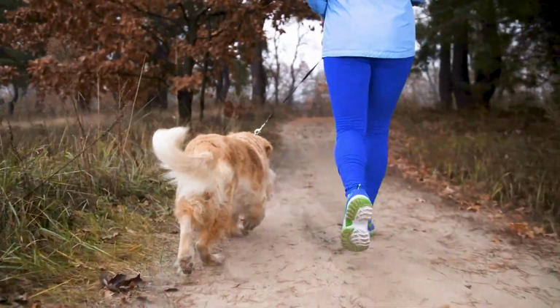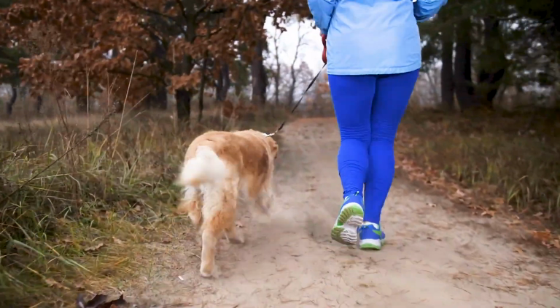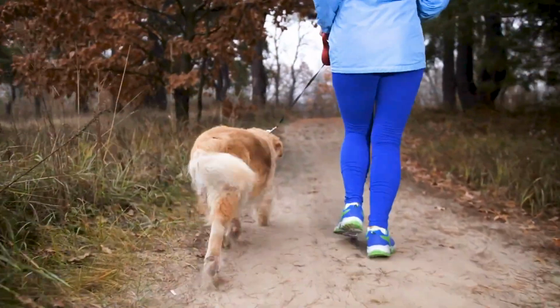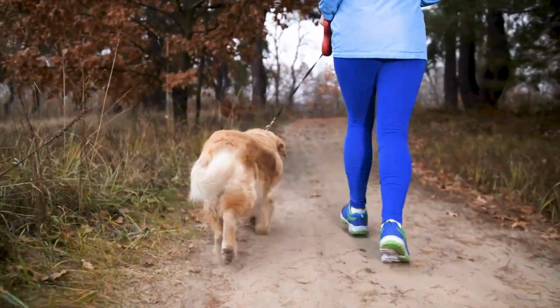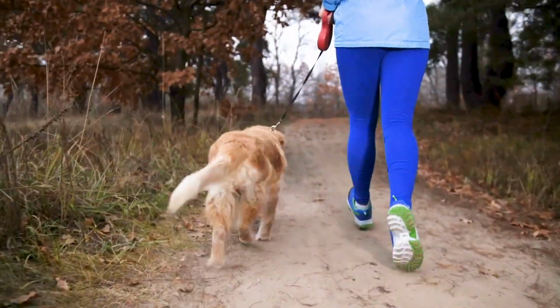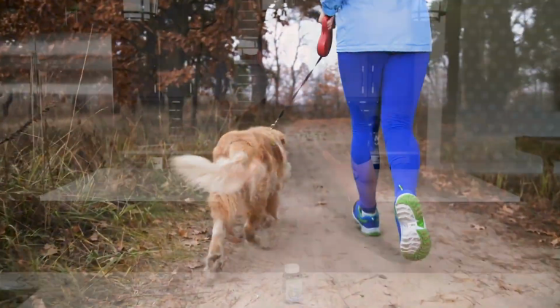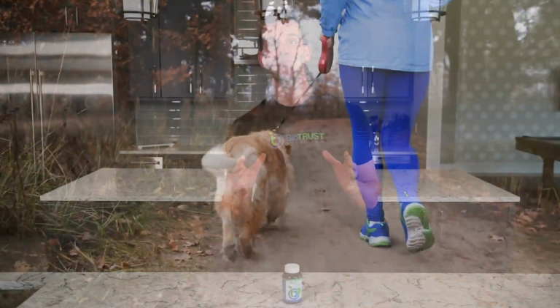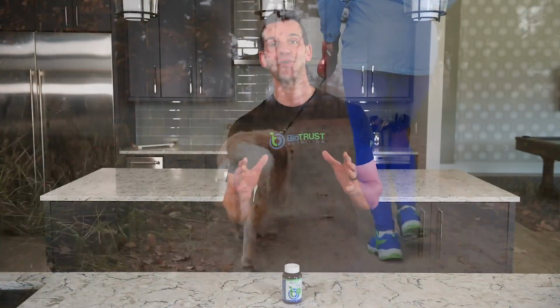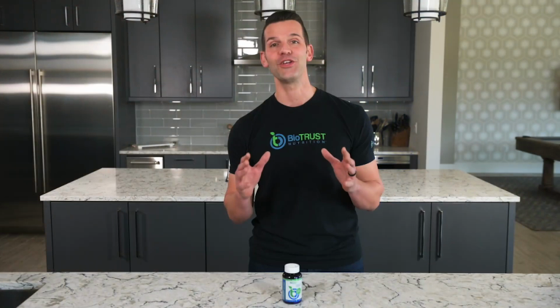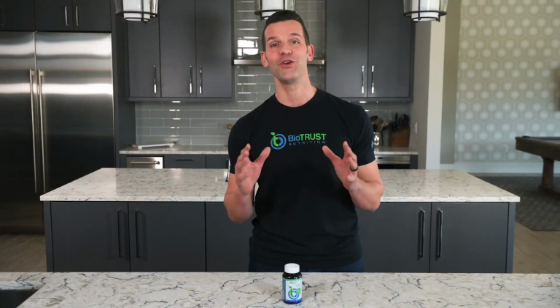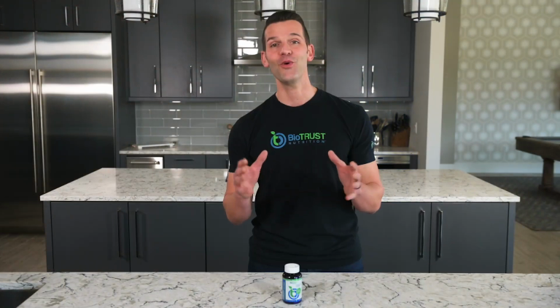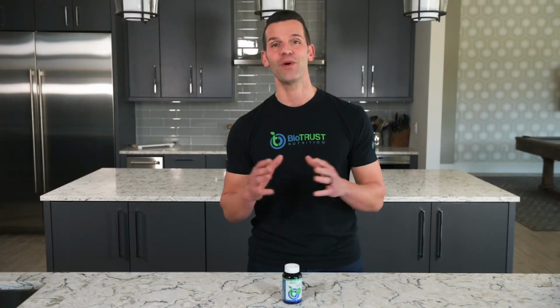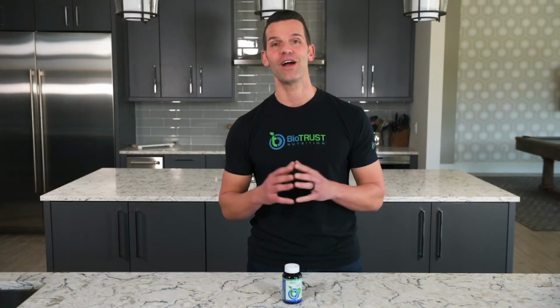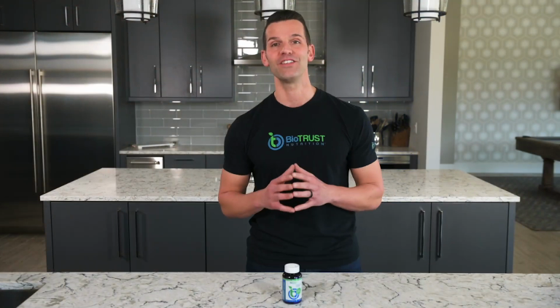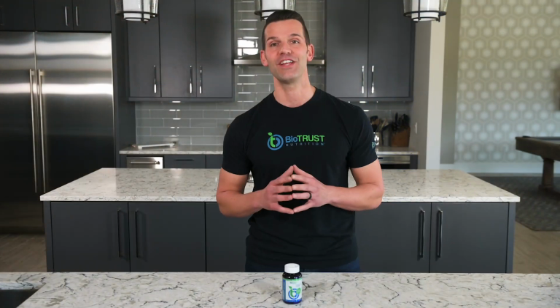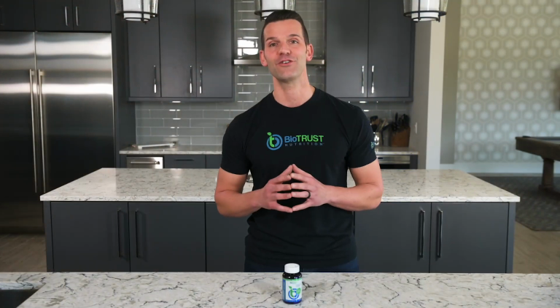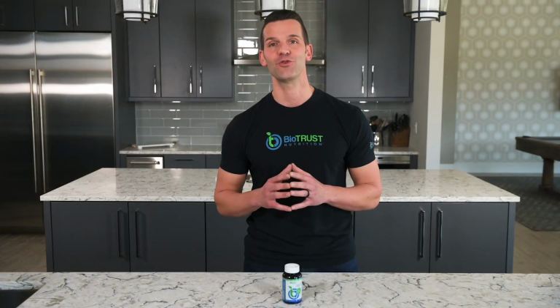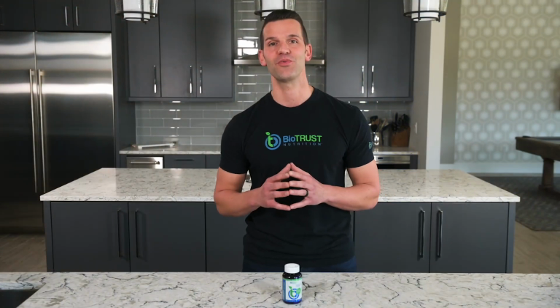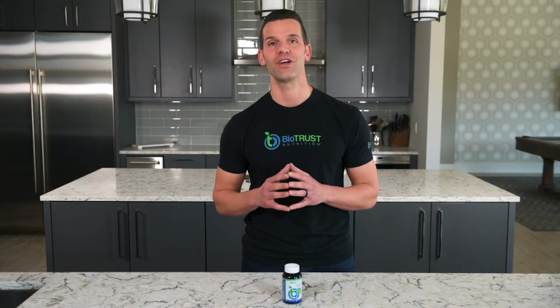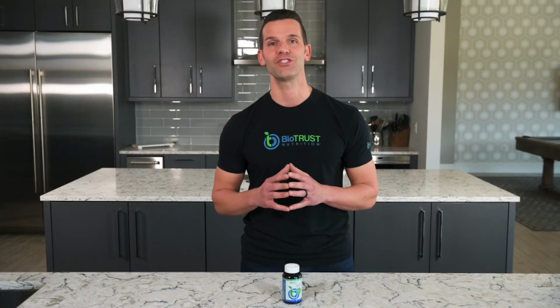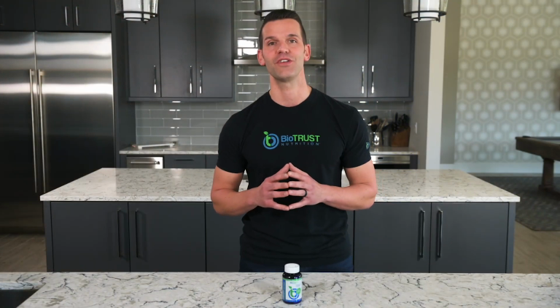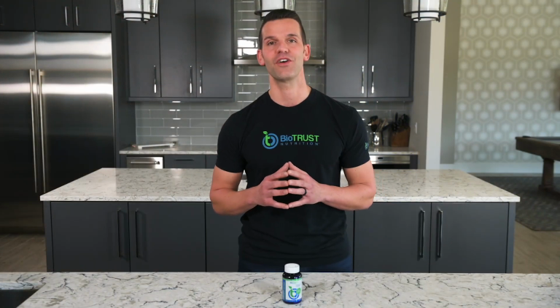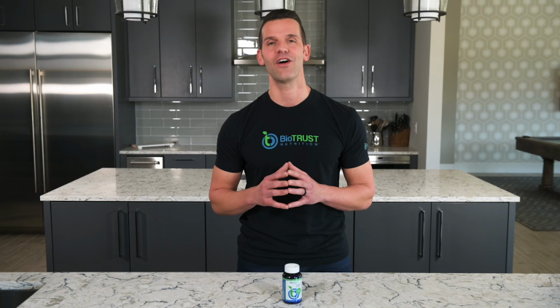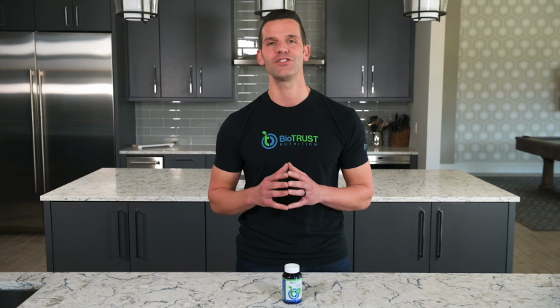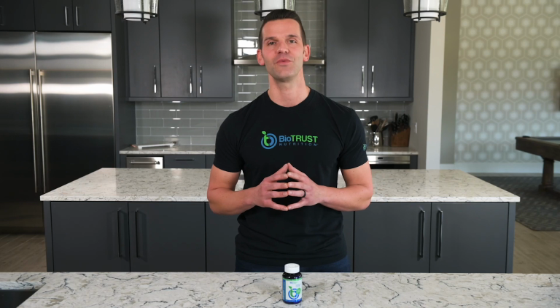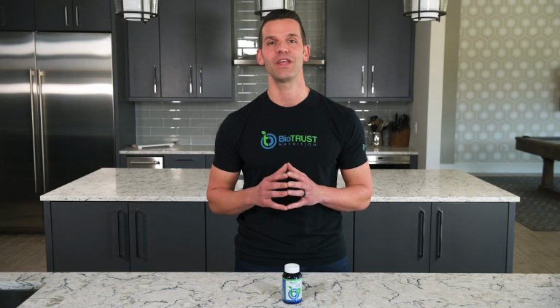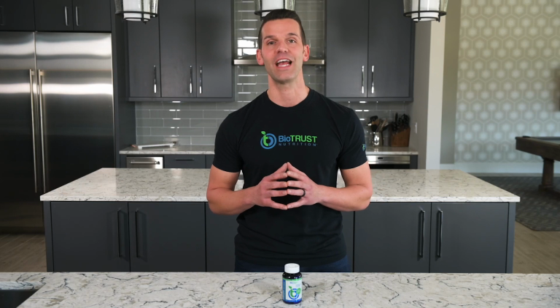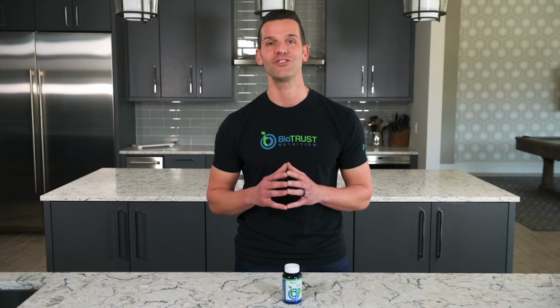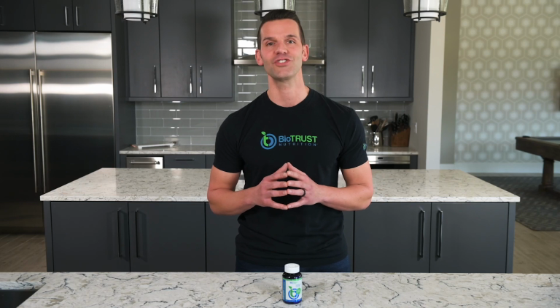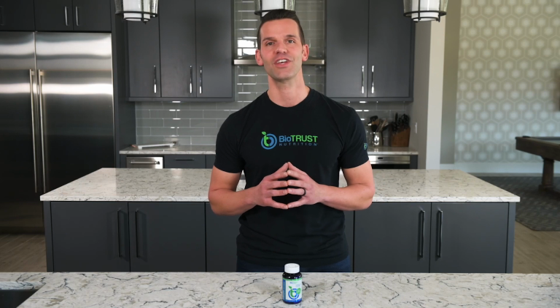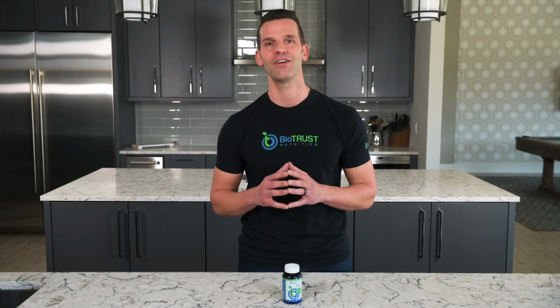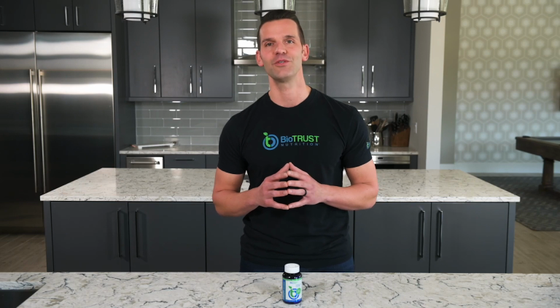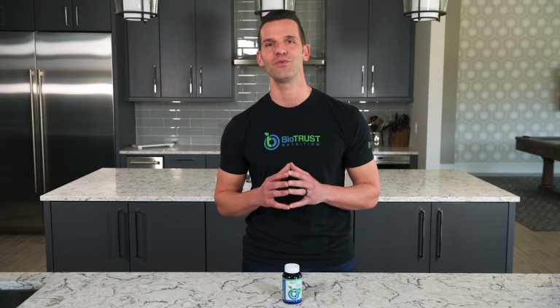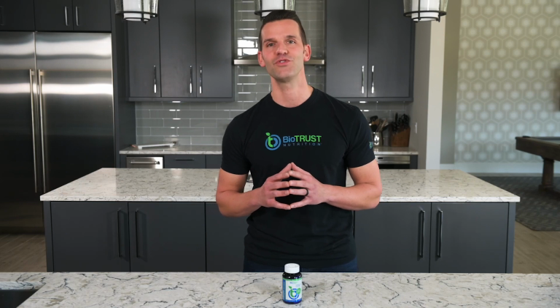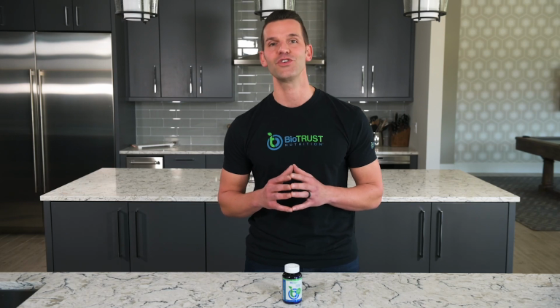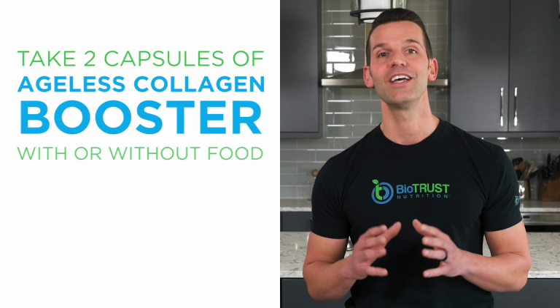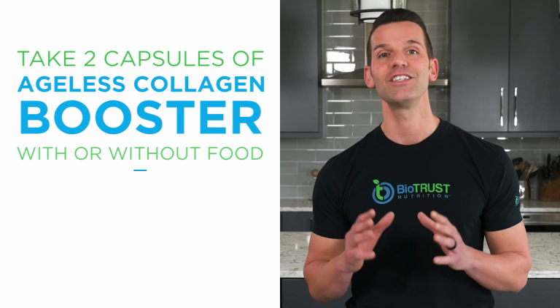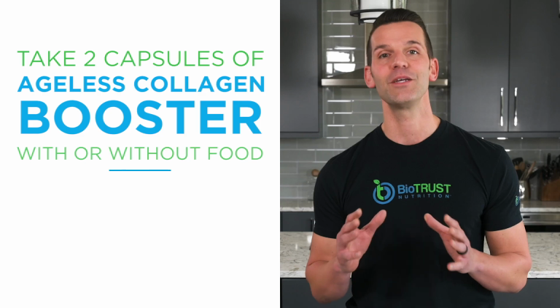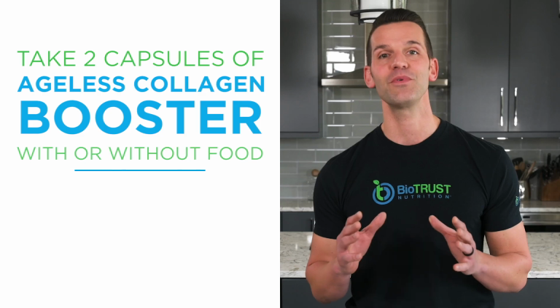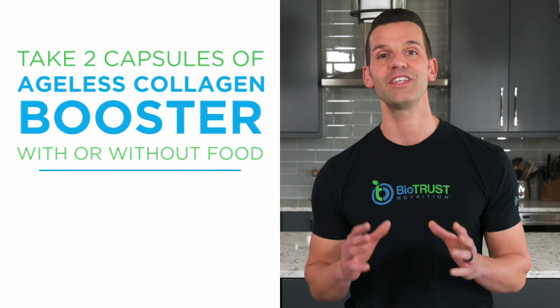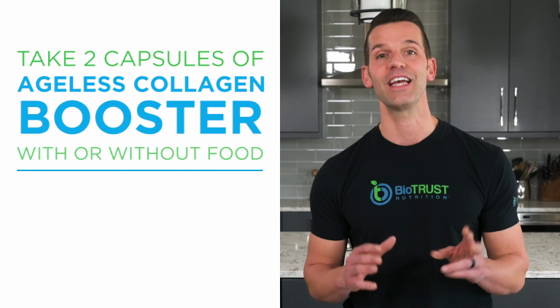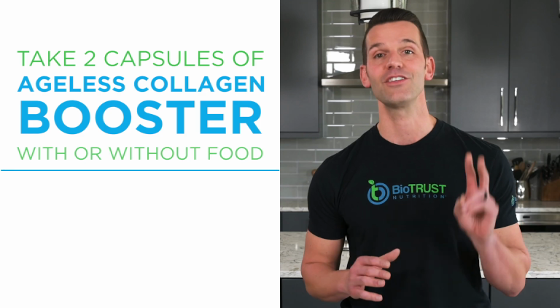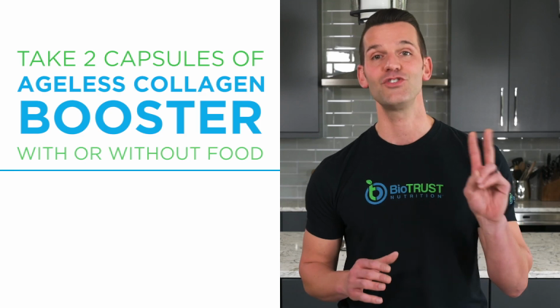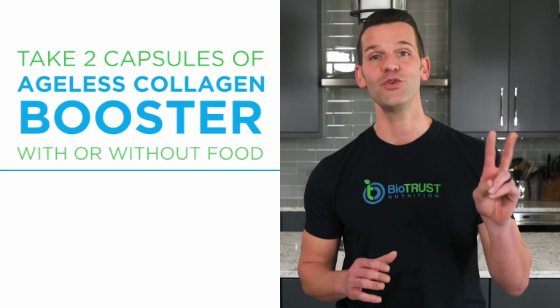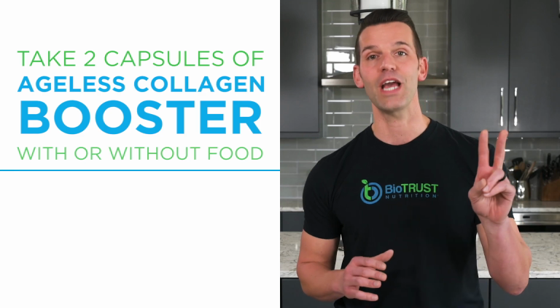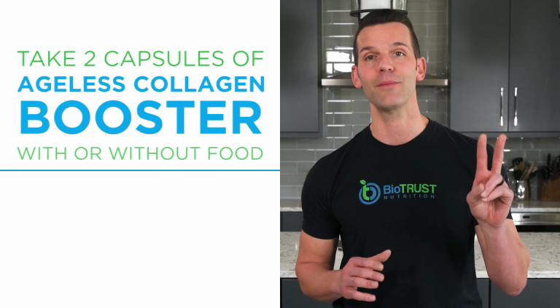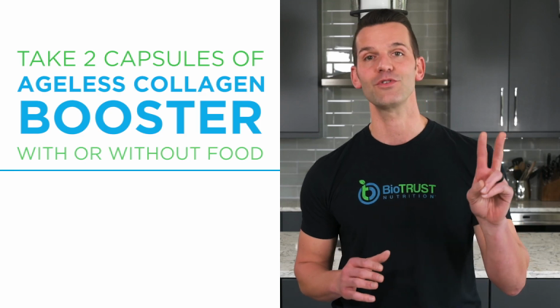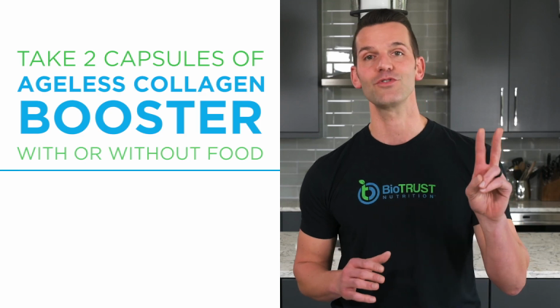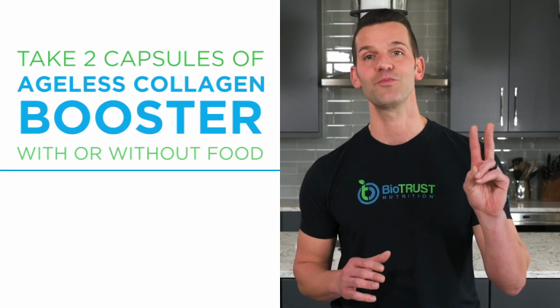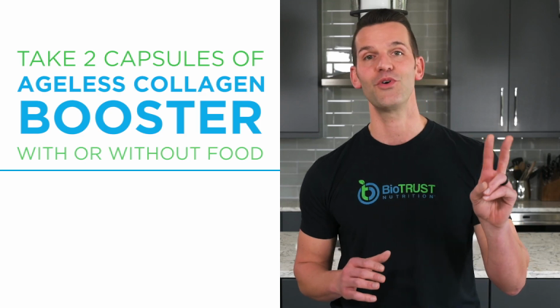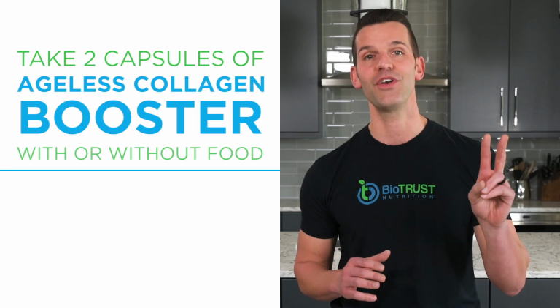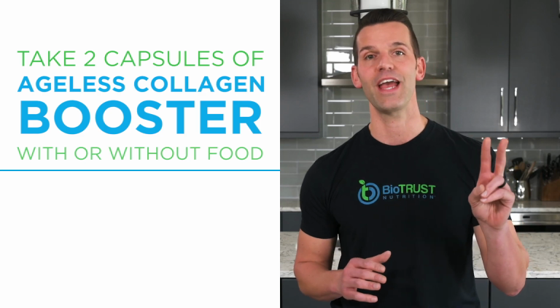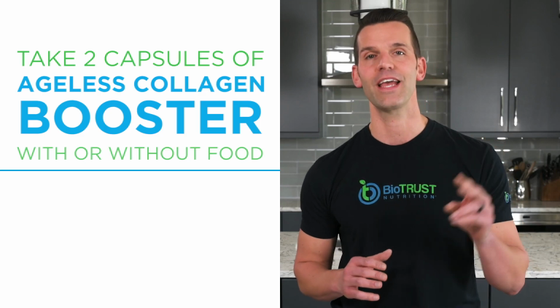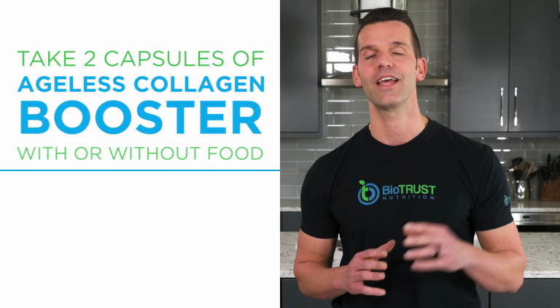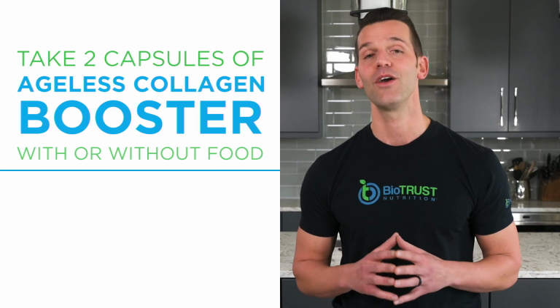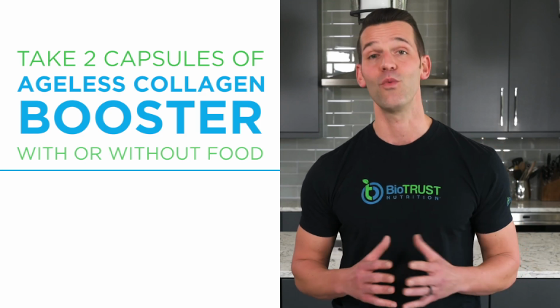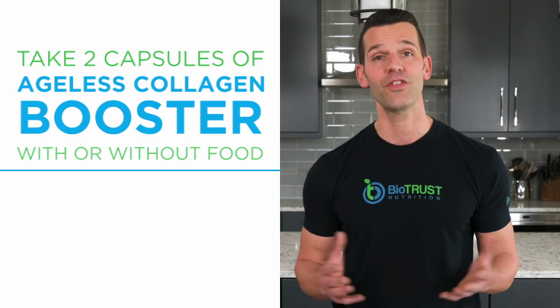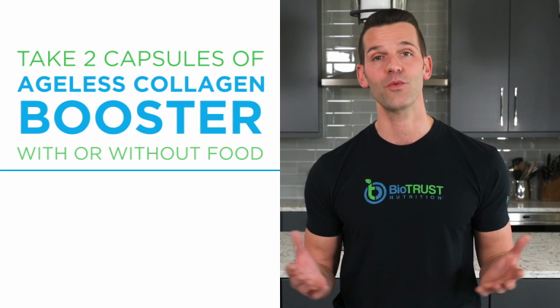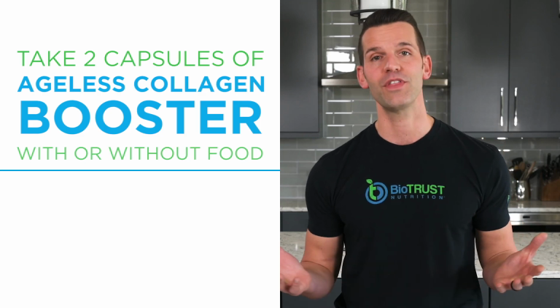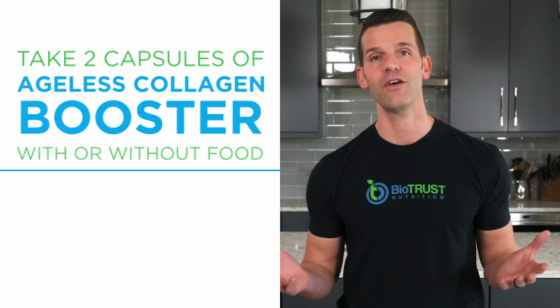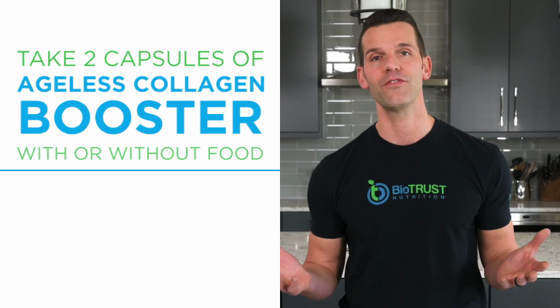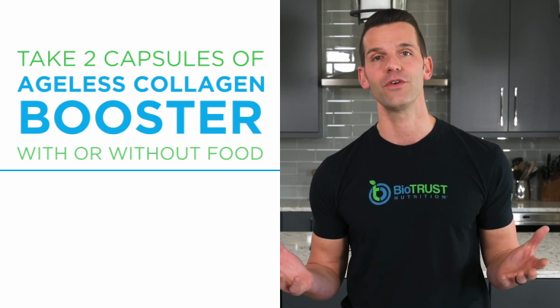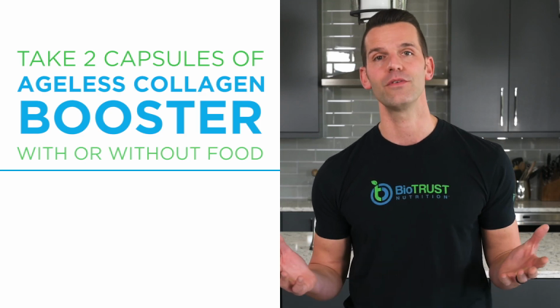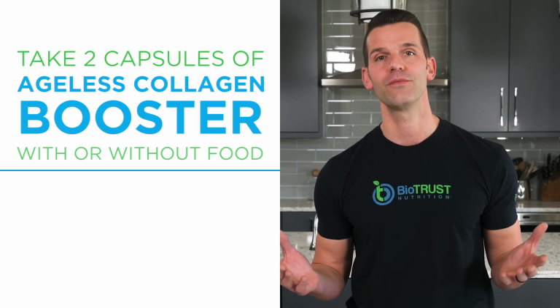To begin supporting your body's natural production of collagen with Ageless Collagen Booster, simply take two capsules per day, with or without food.